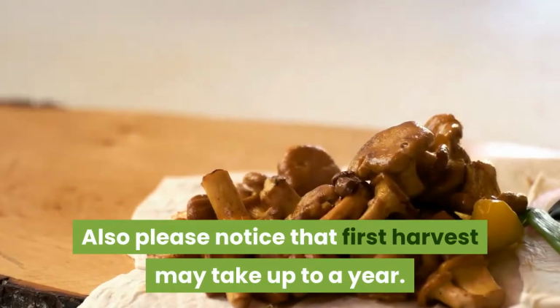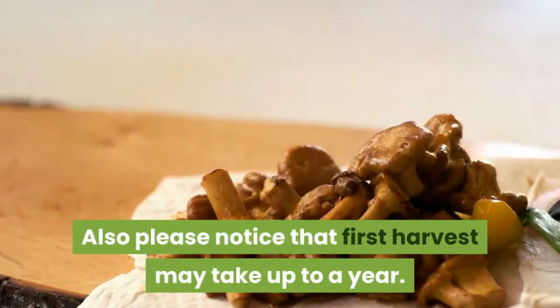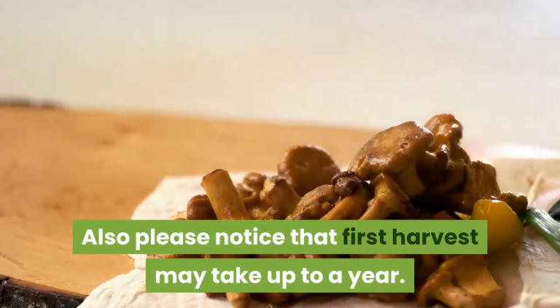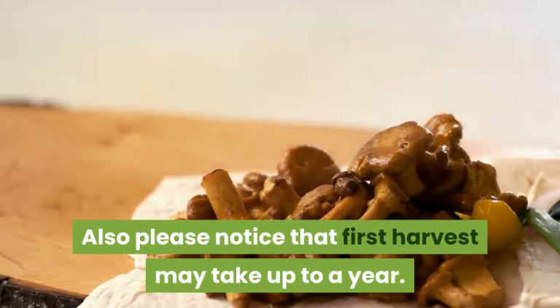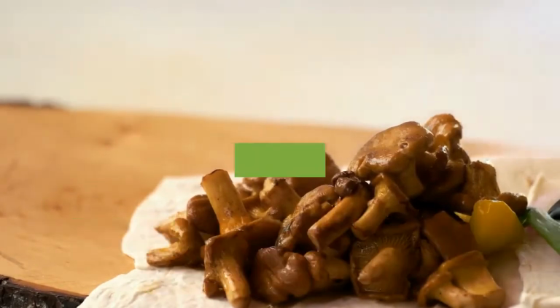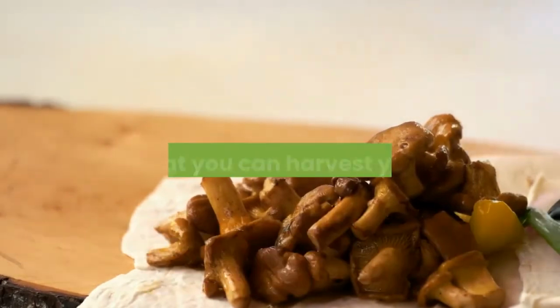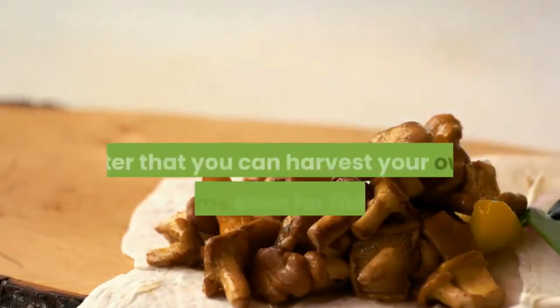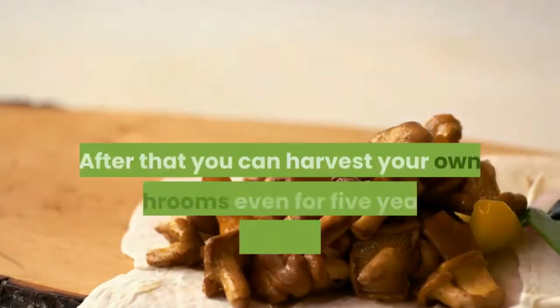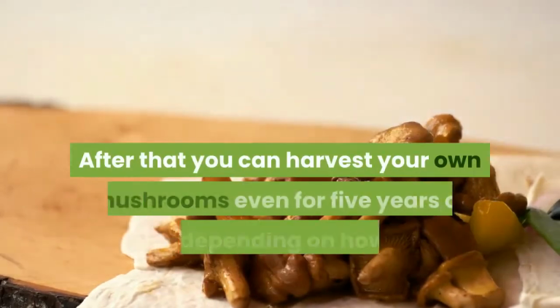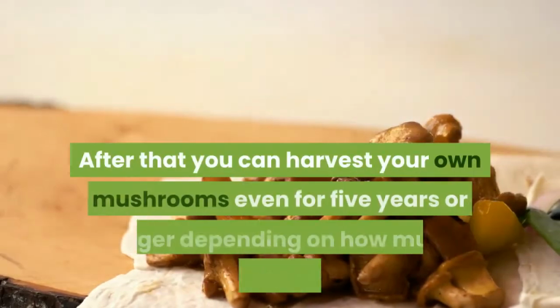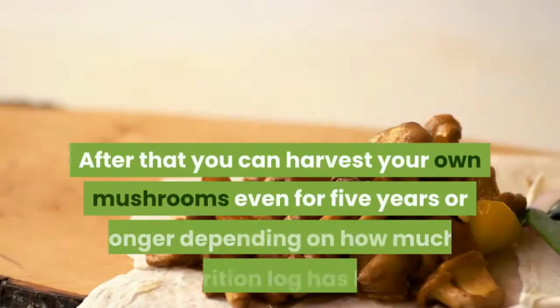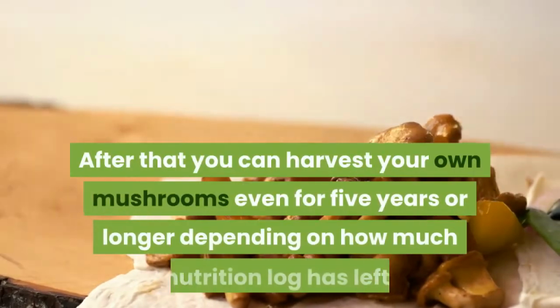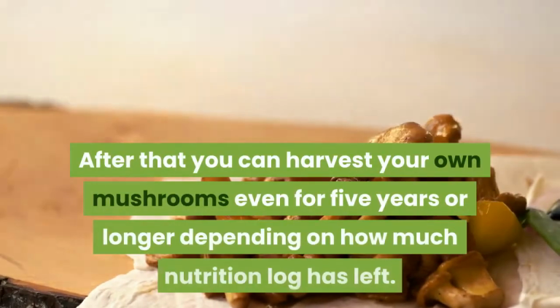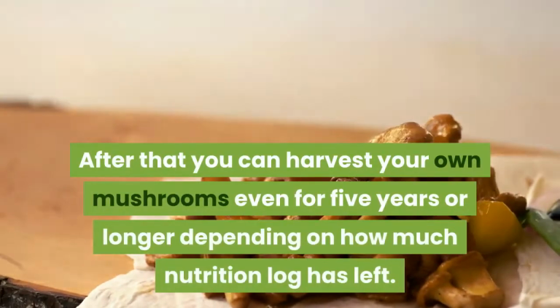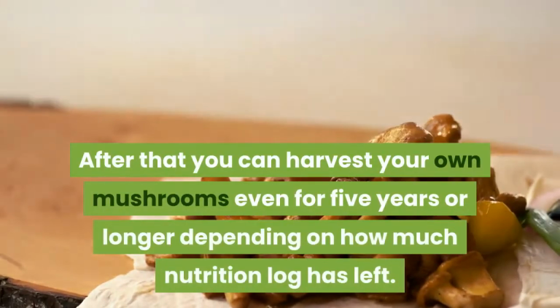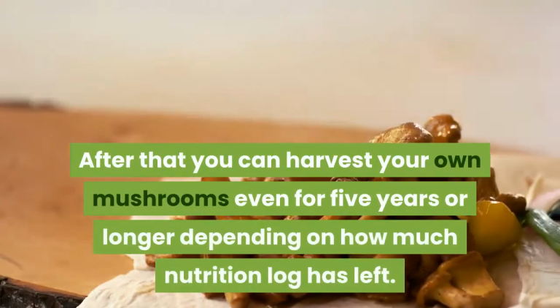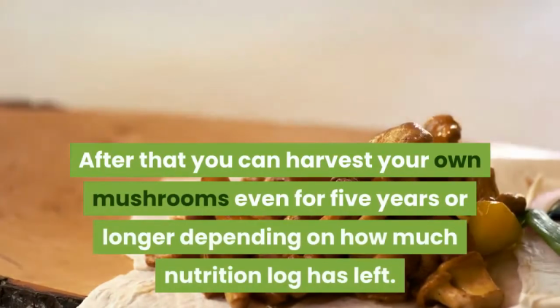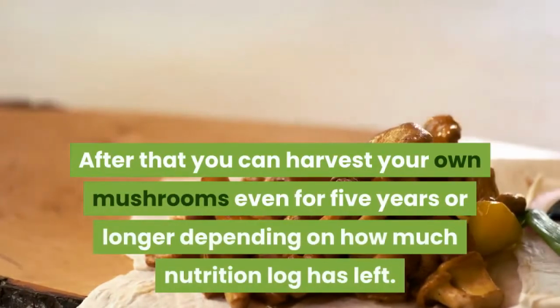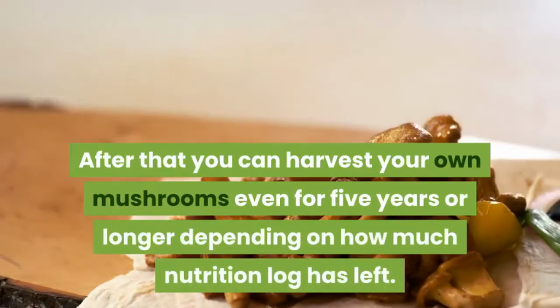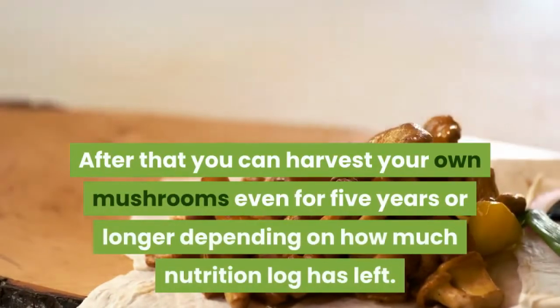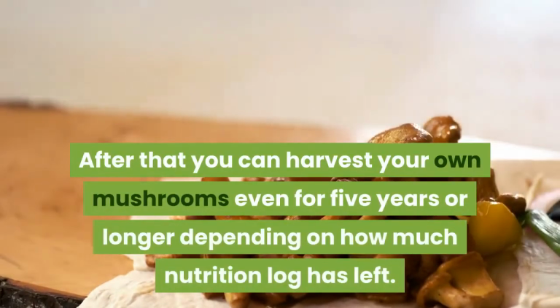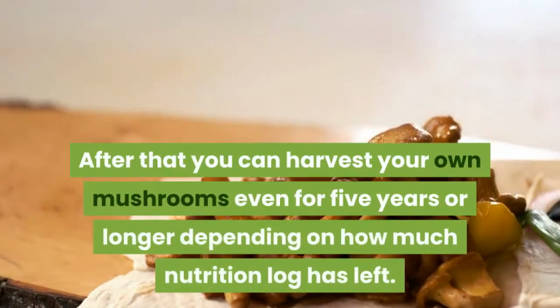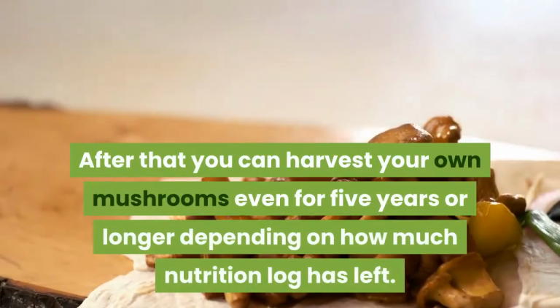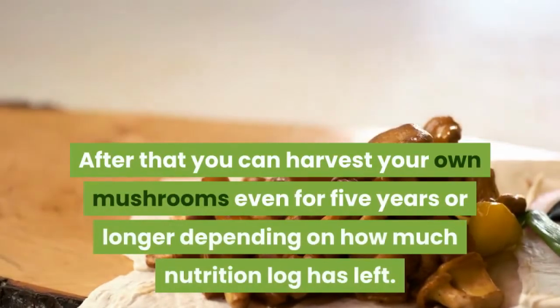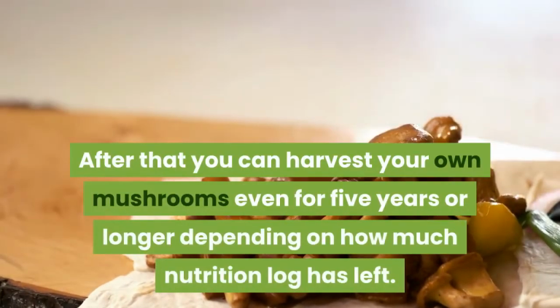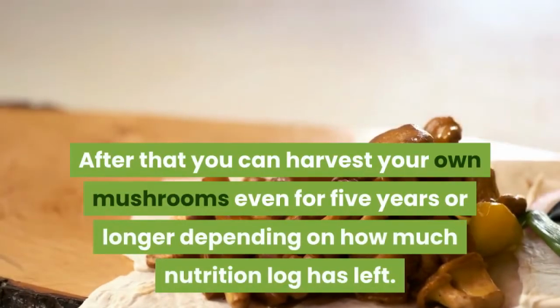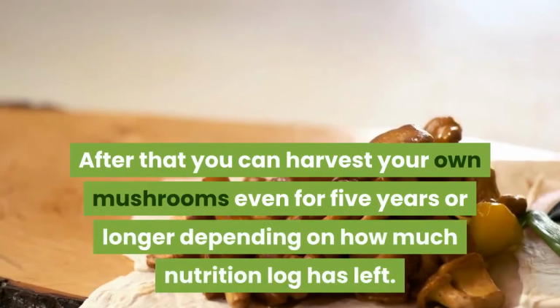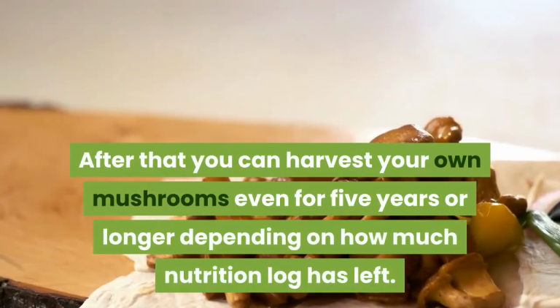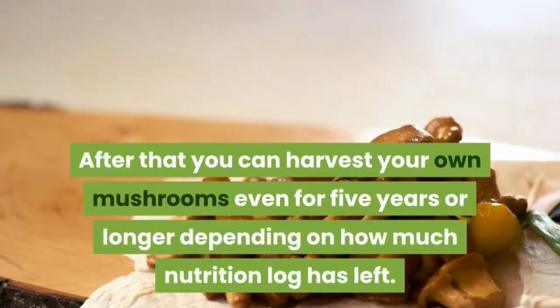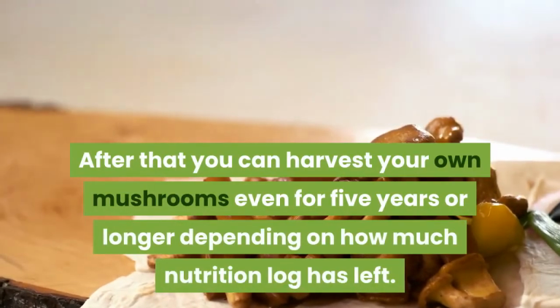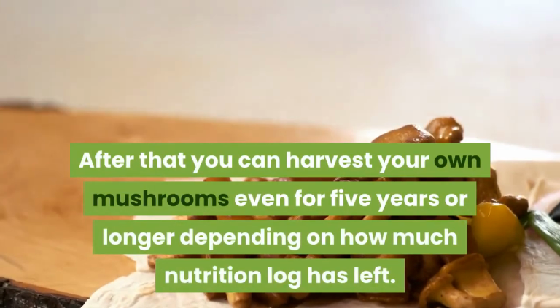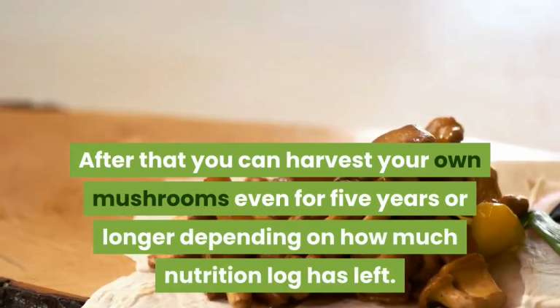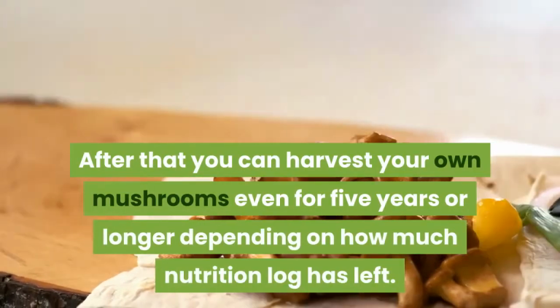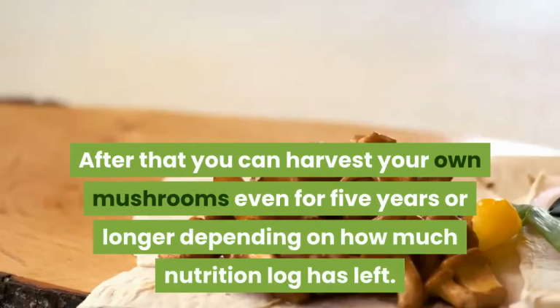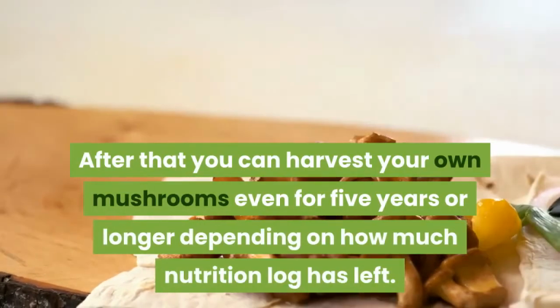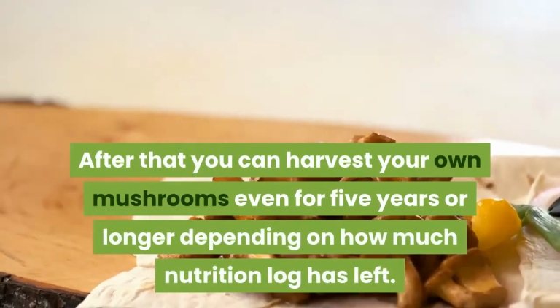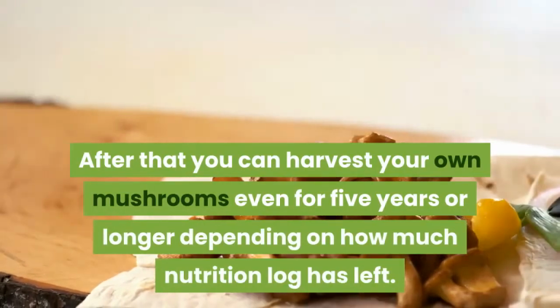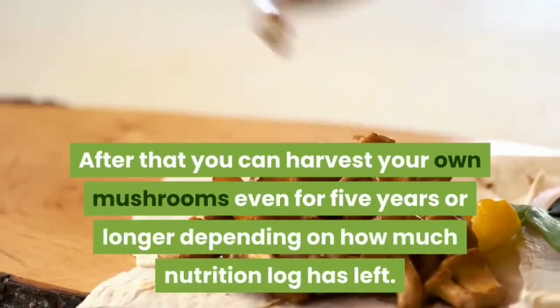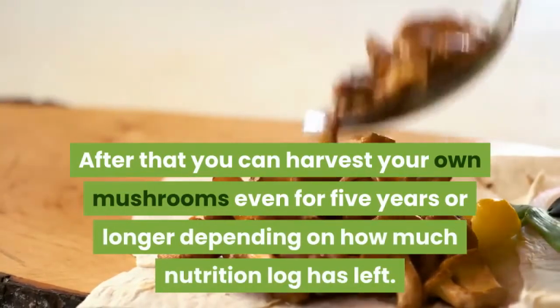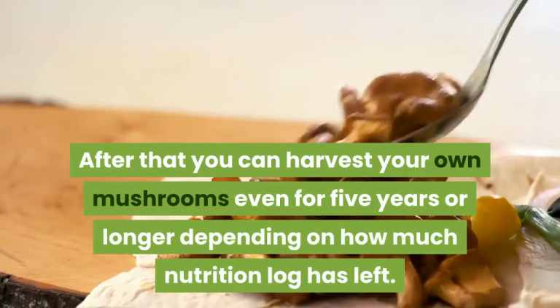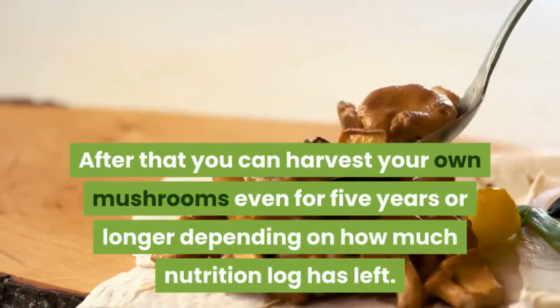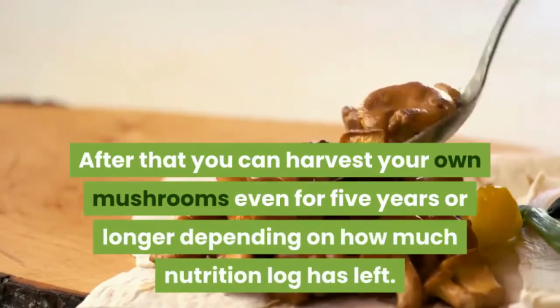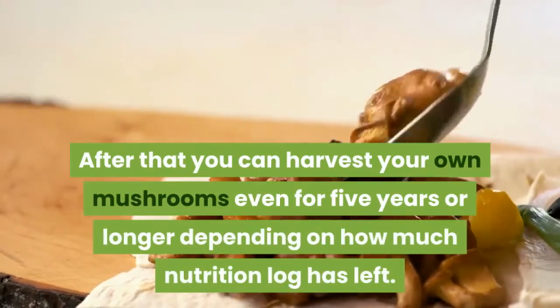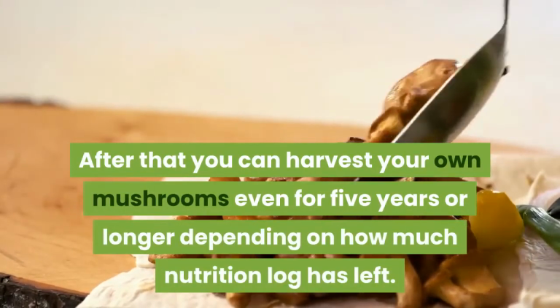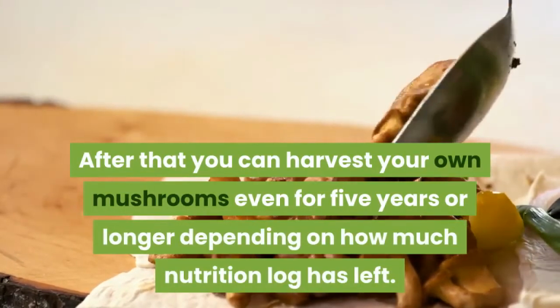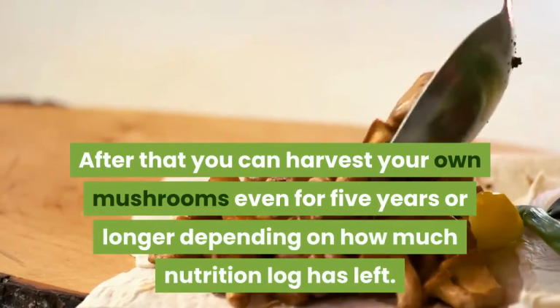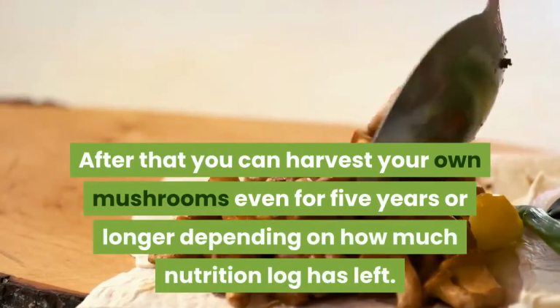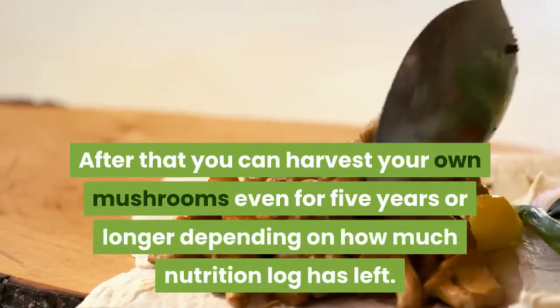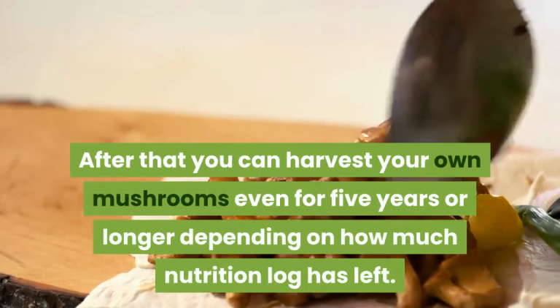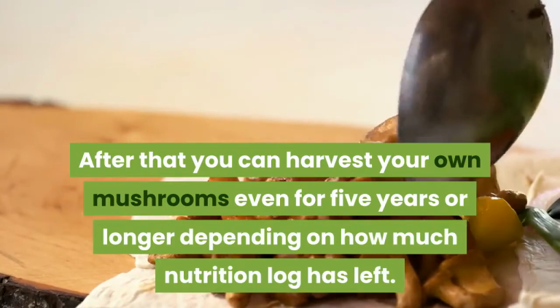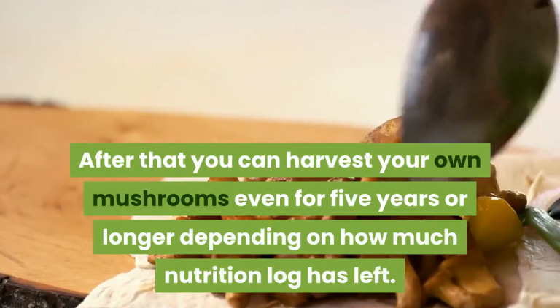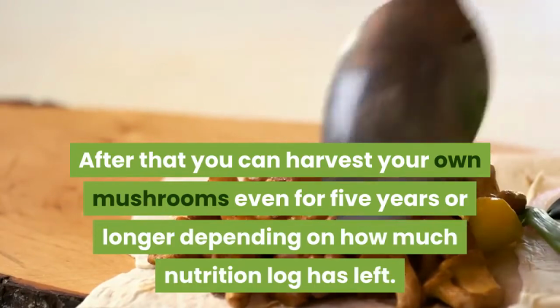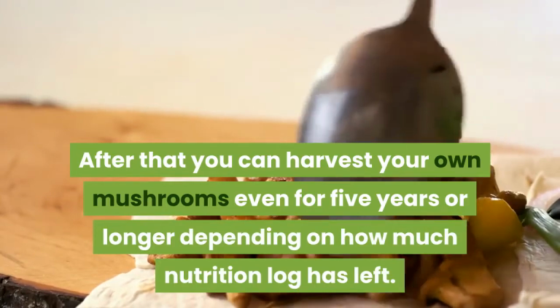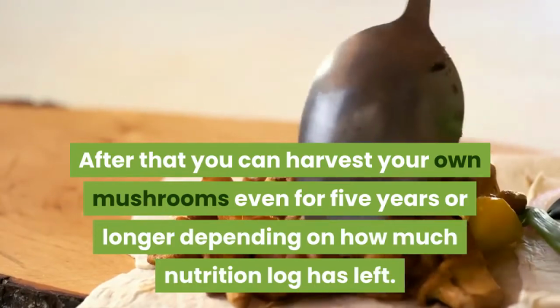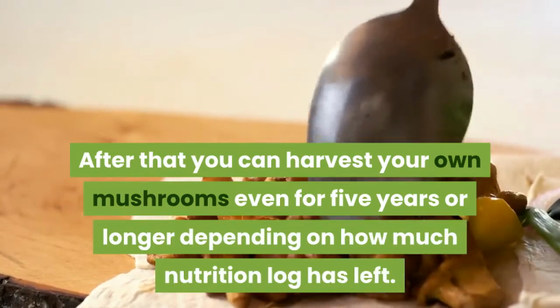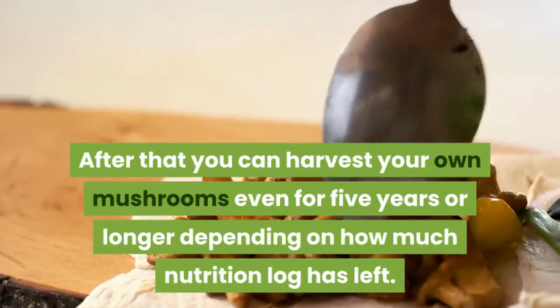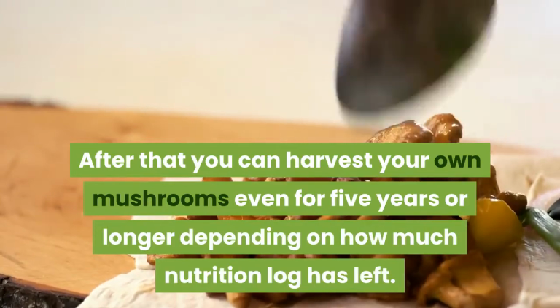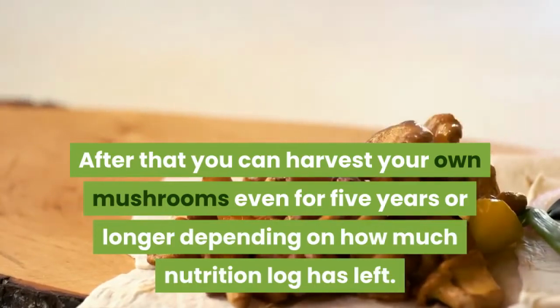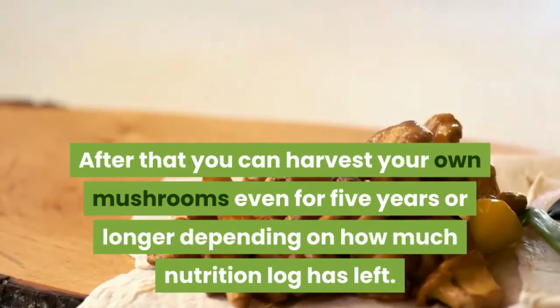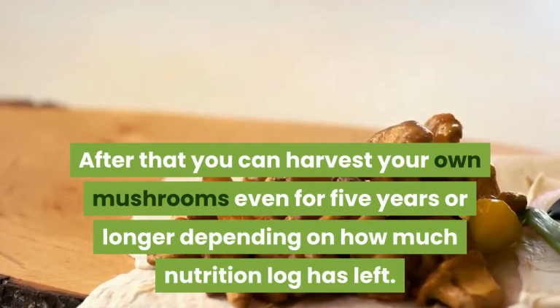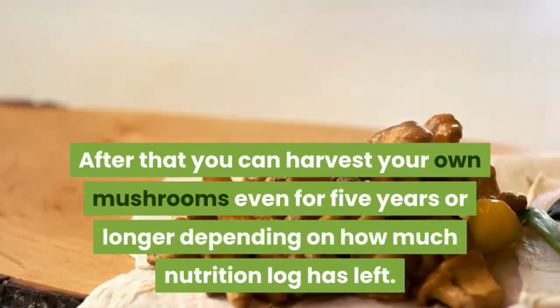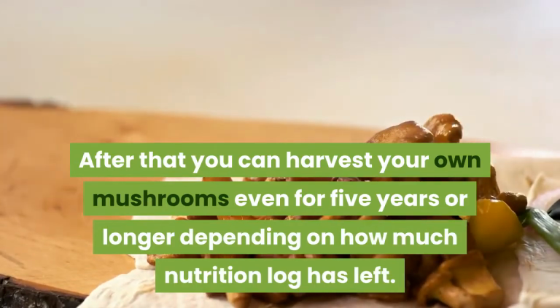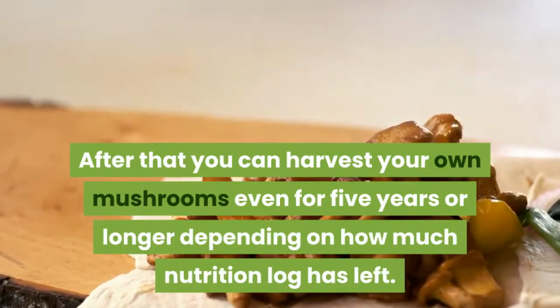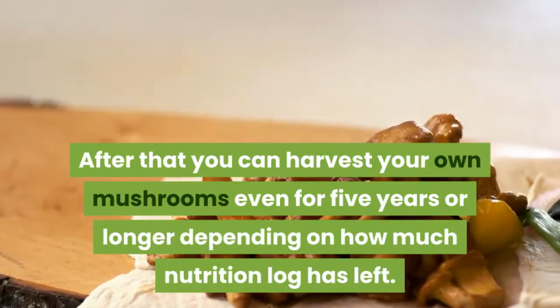After that, you can harvest your own mushrooms for 5 years or longer, depending on how much nutrition the log has left.